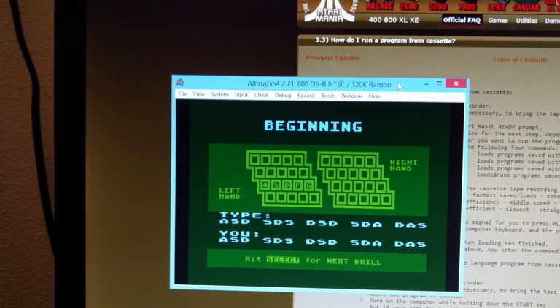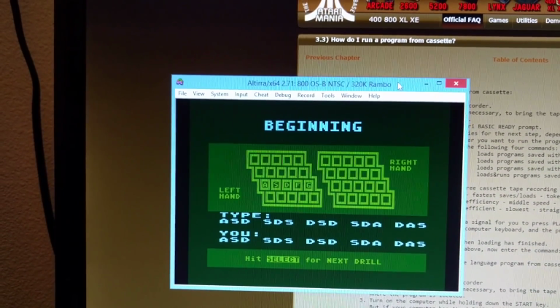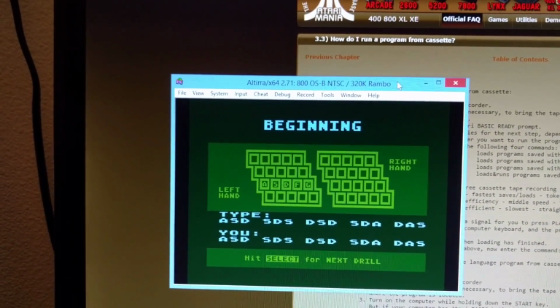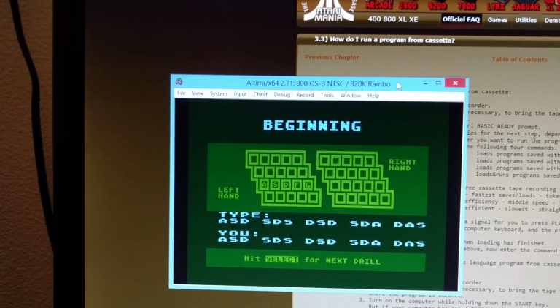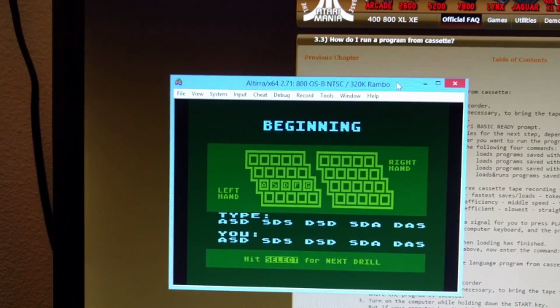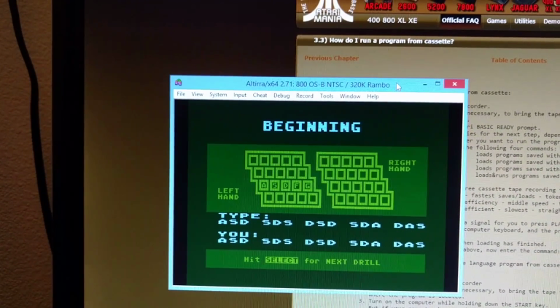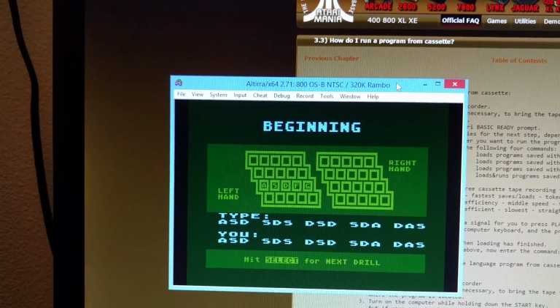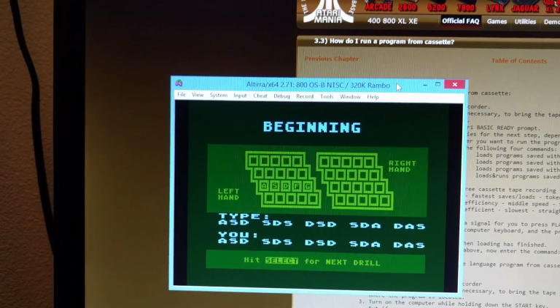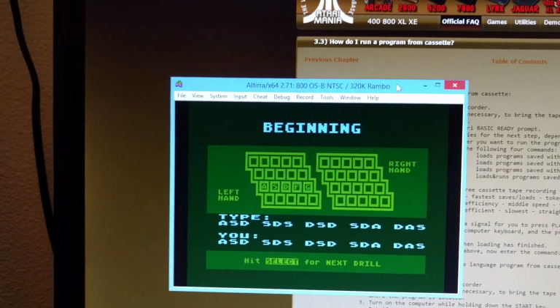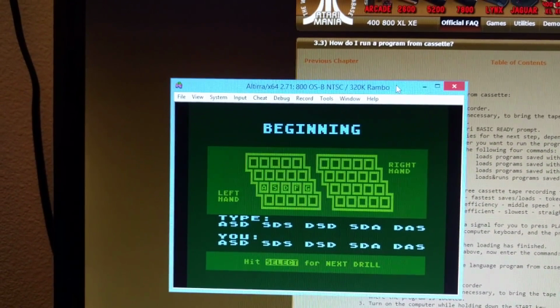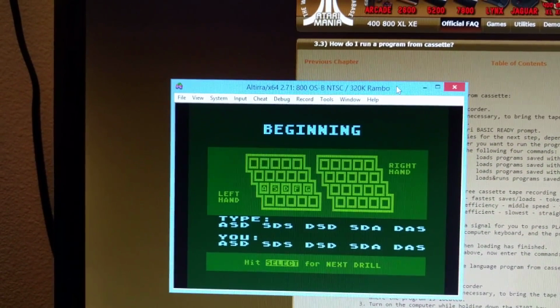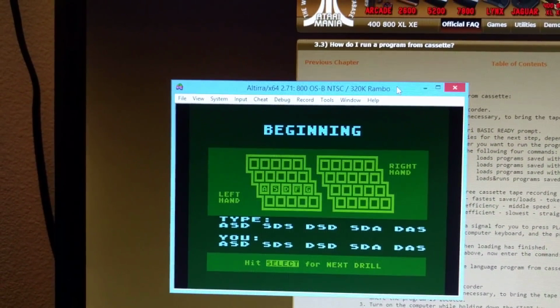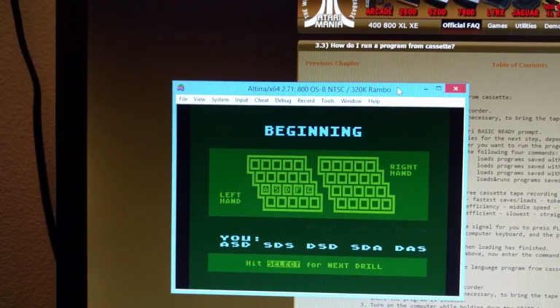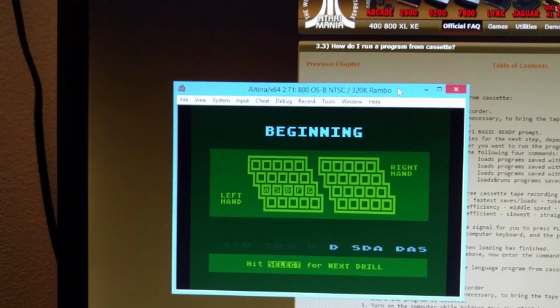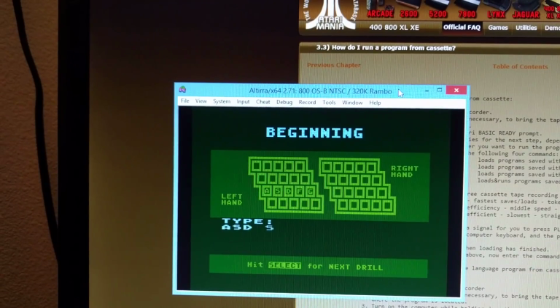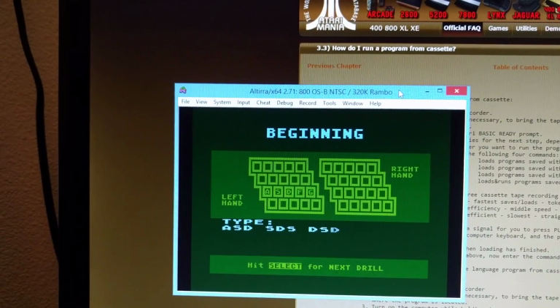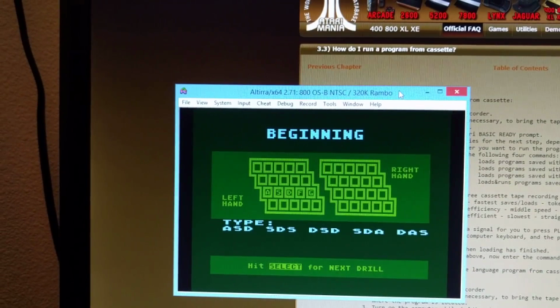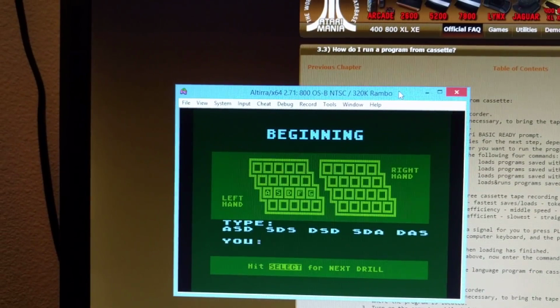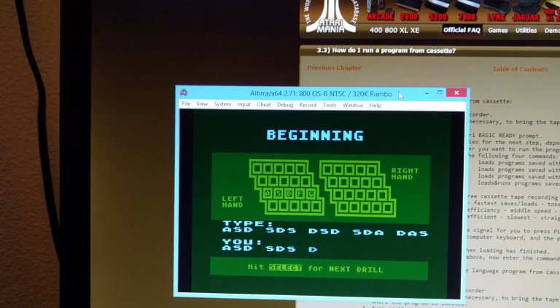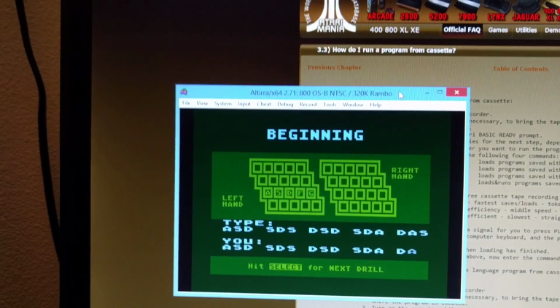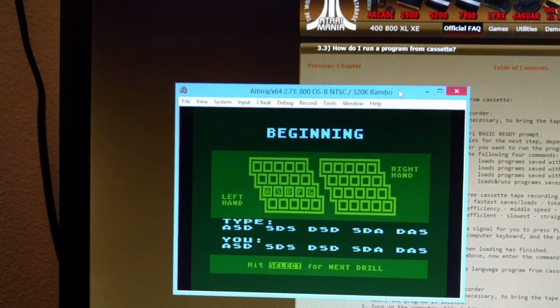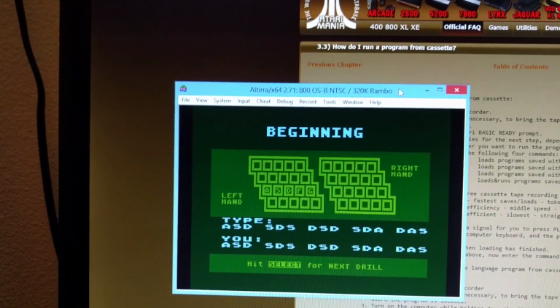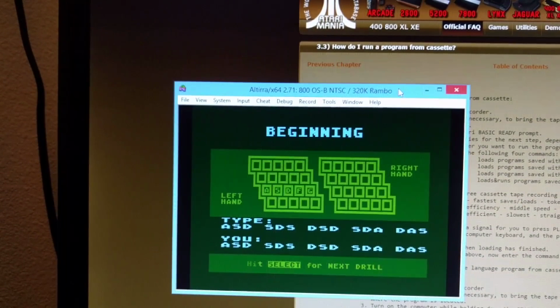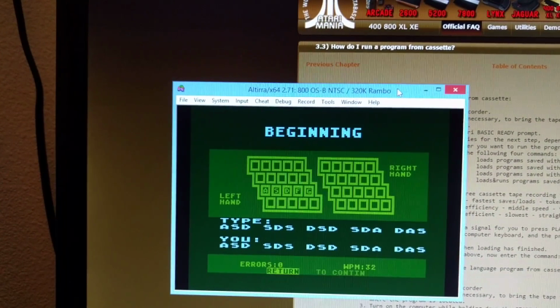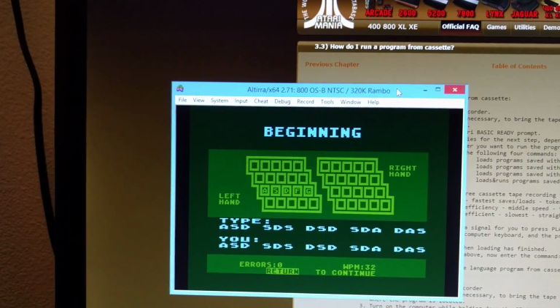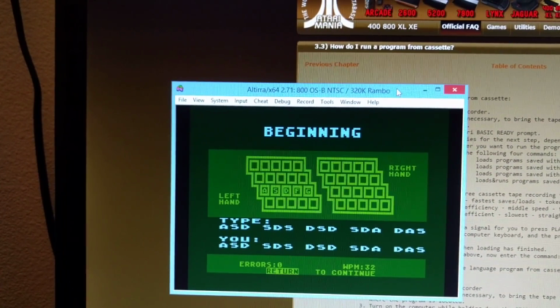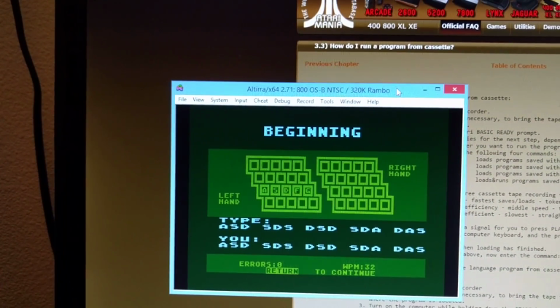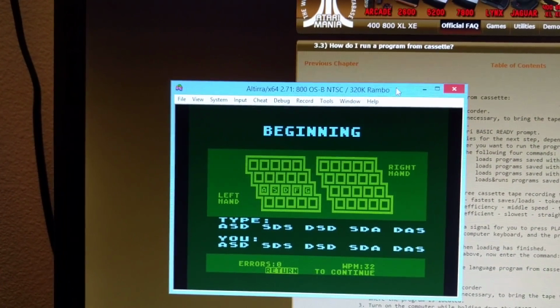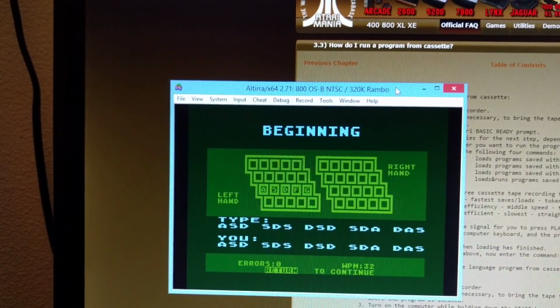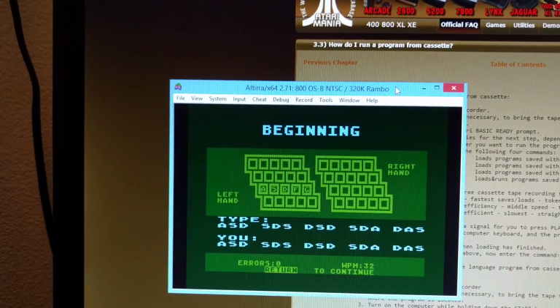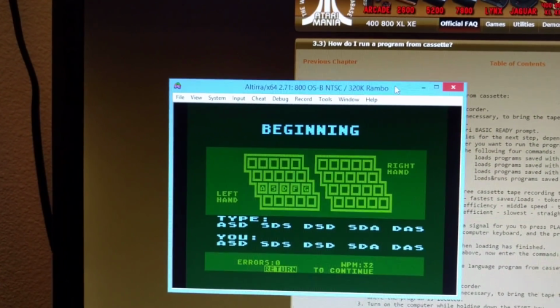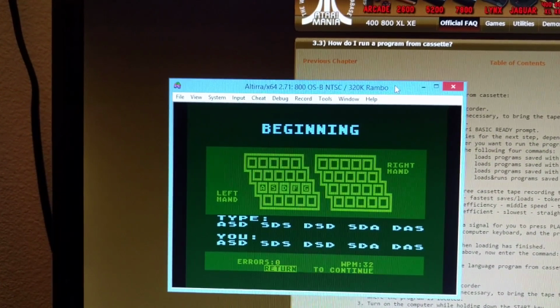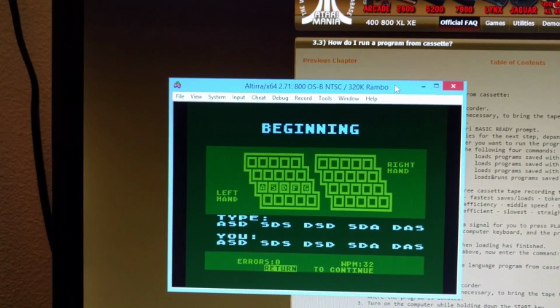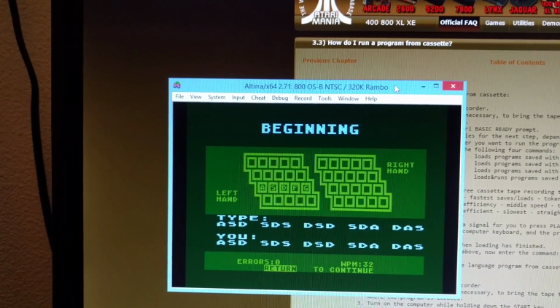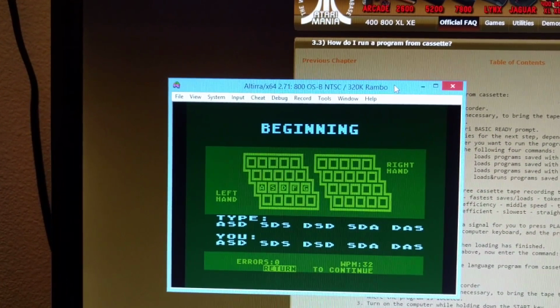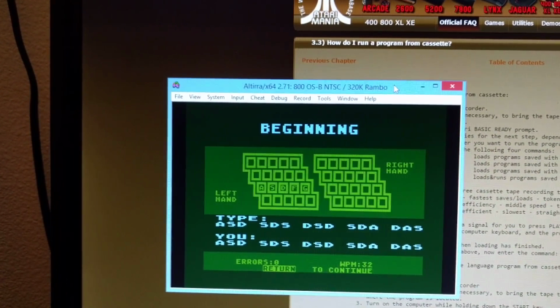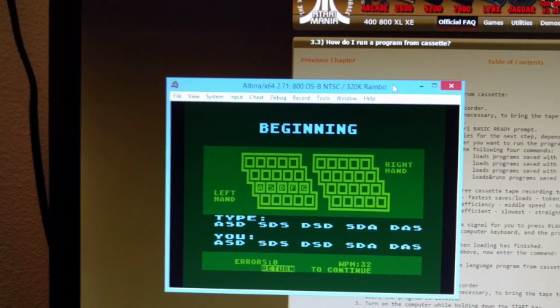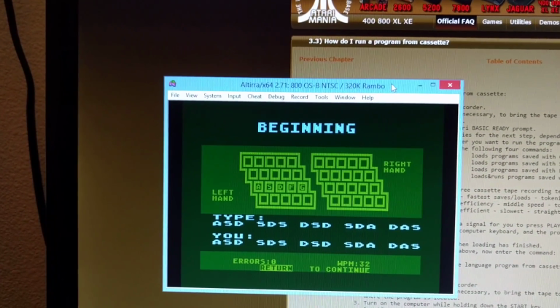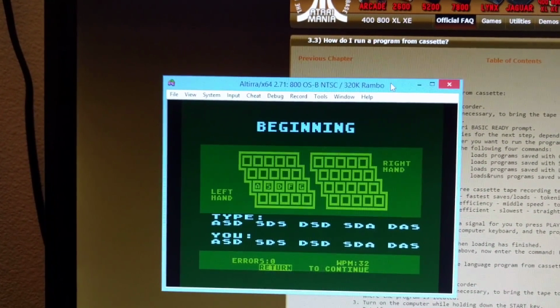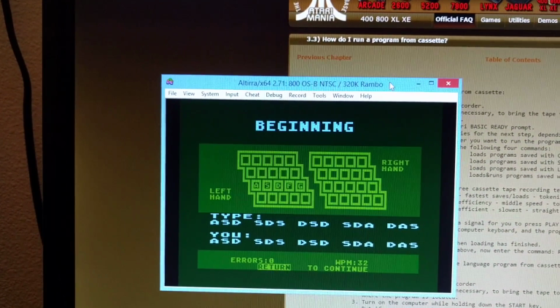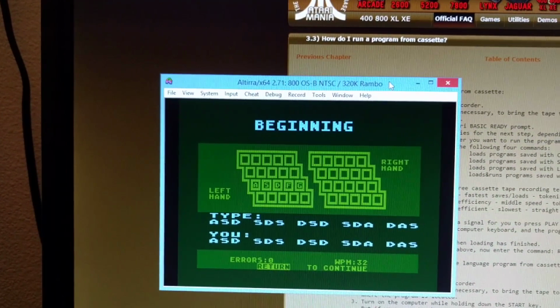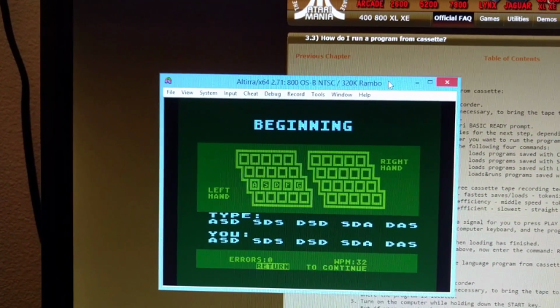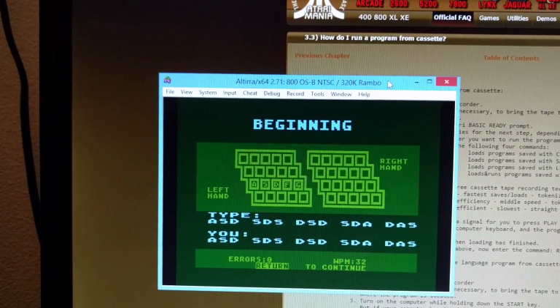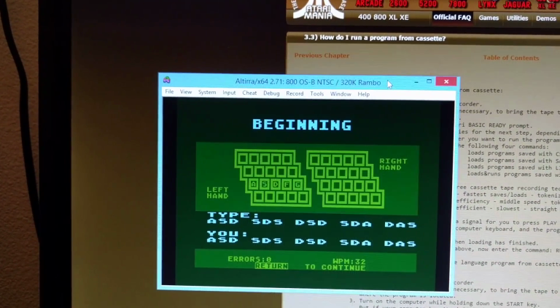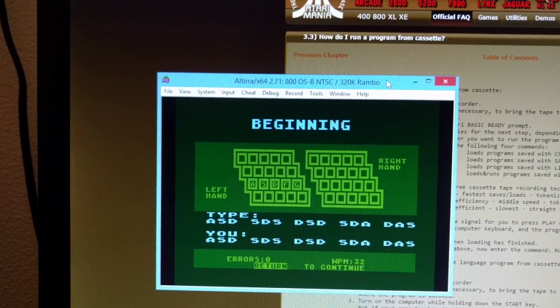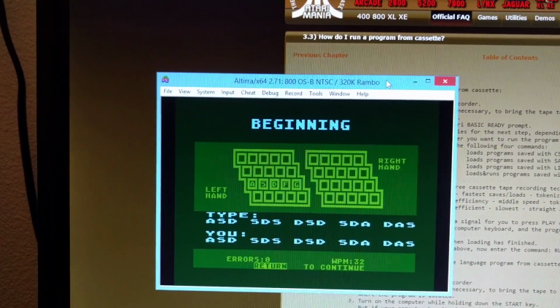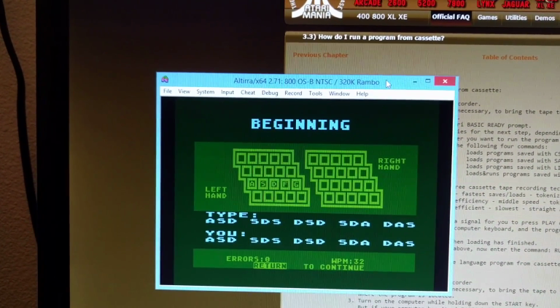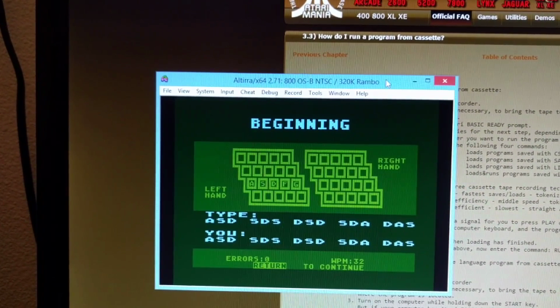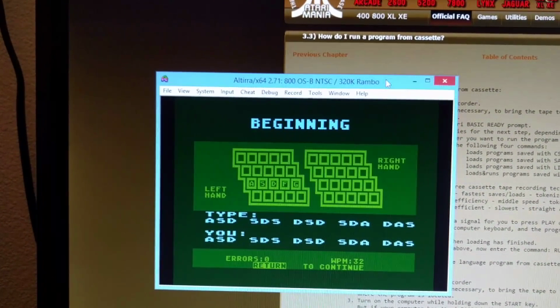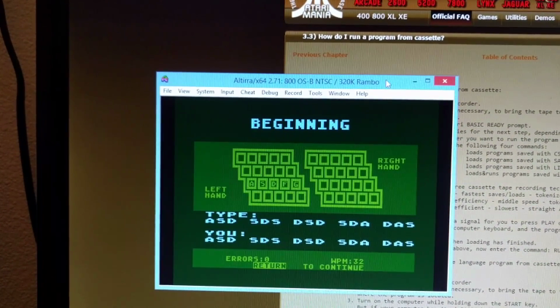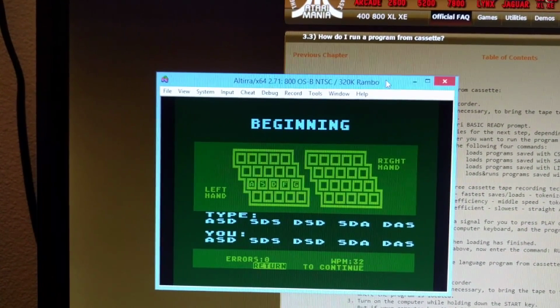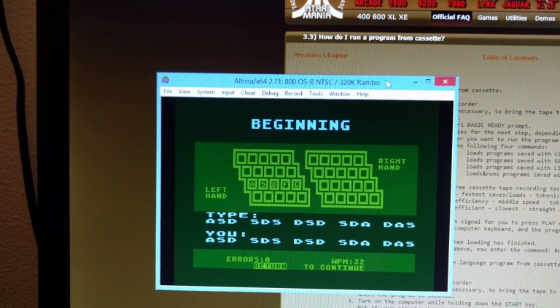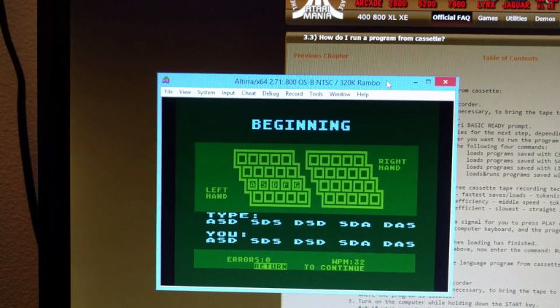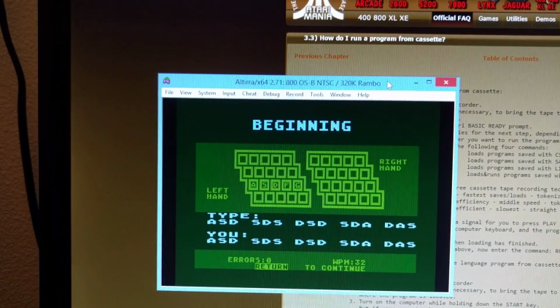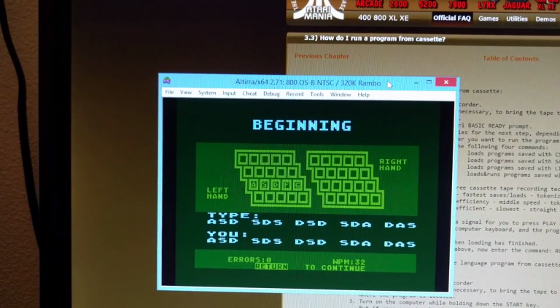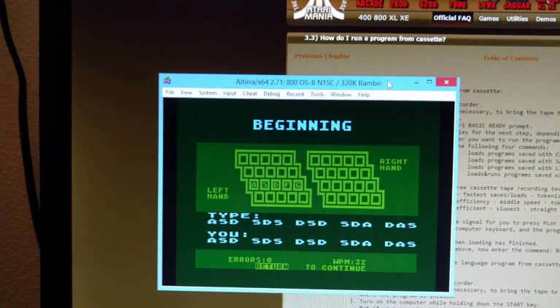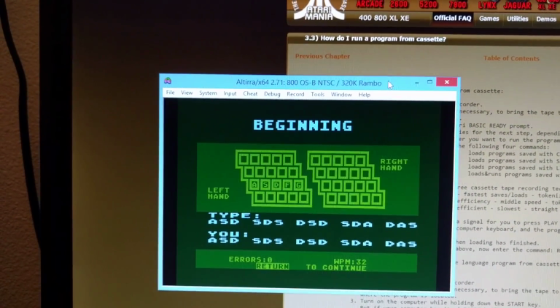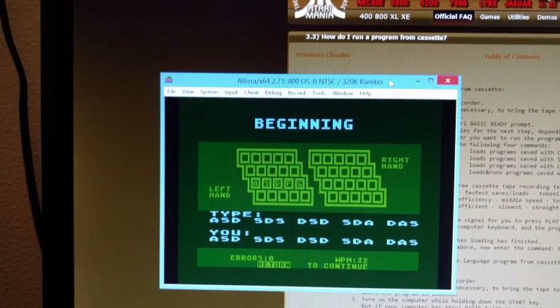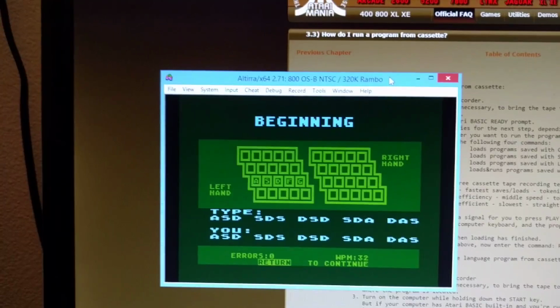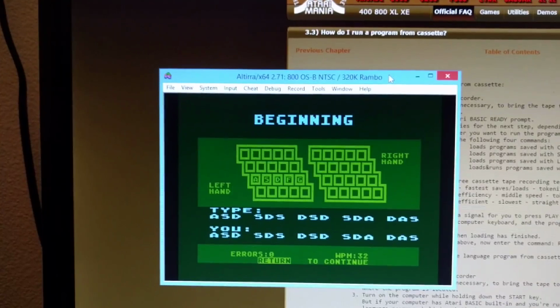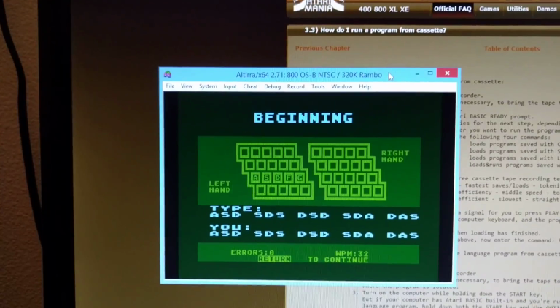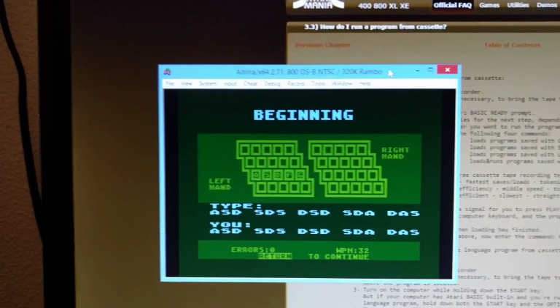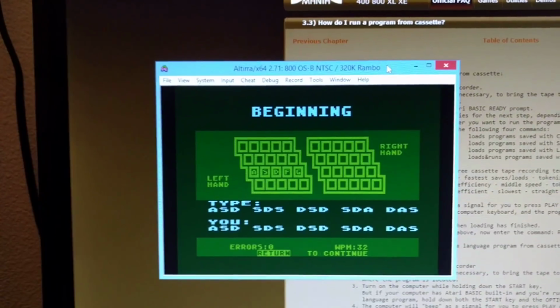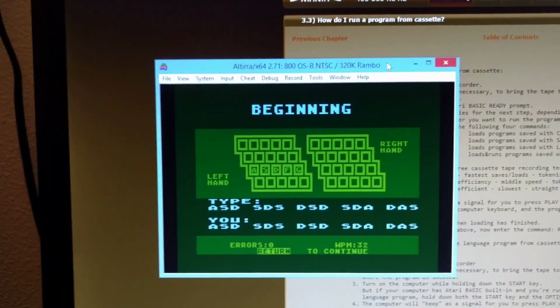I don't know where the select button is on this key mapping. Hey, I got 32 words per minute — pretty good for using one hand.